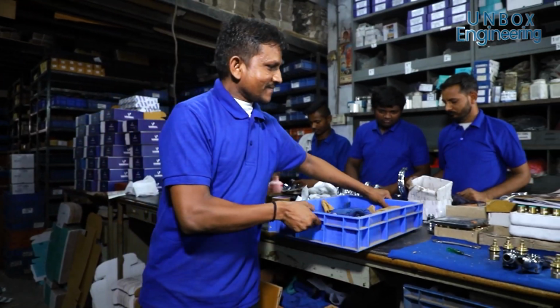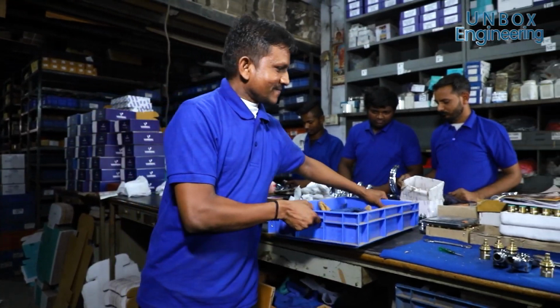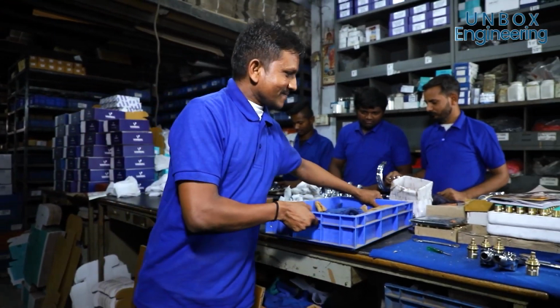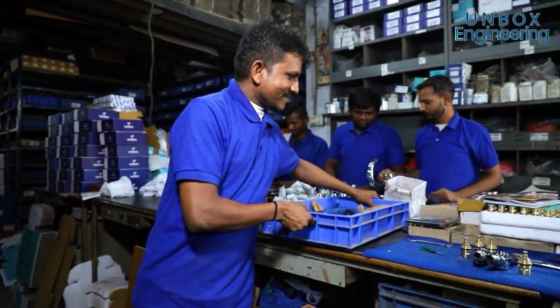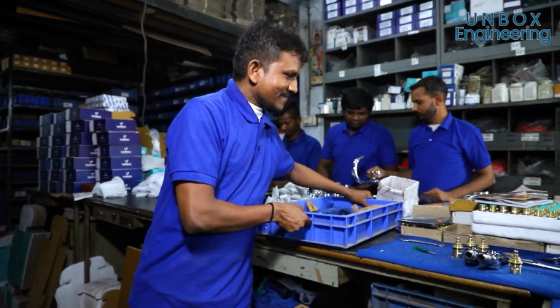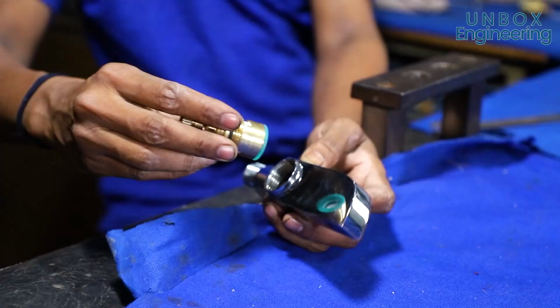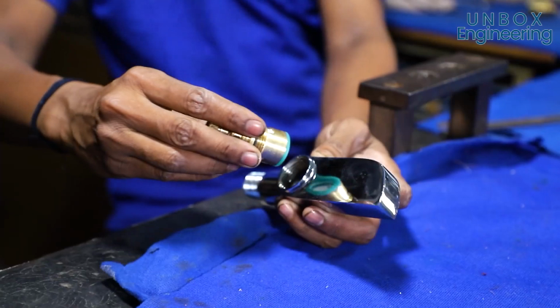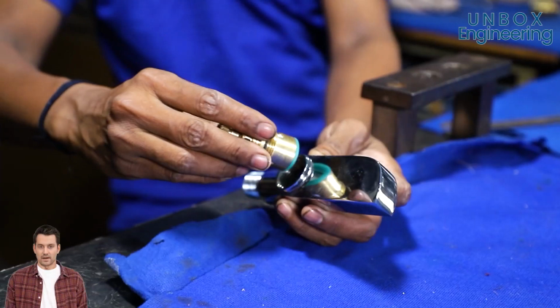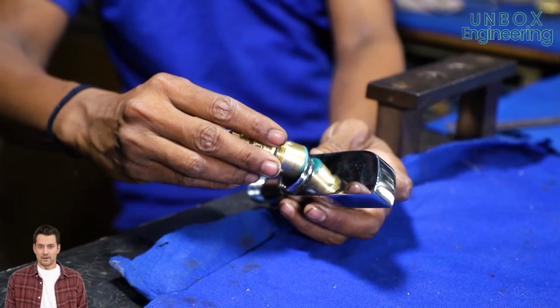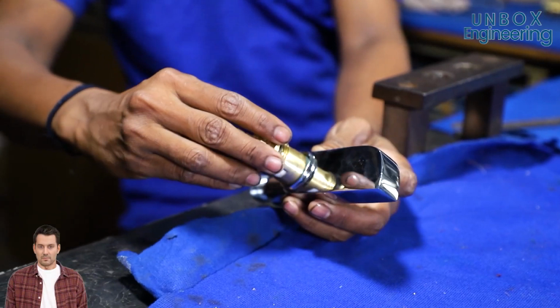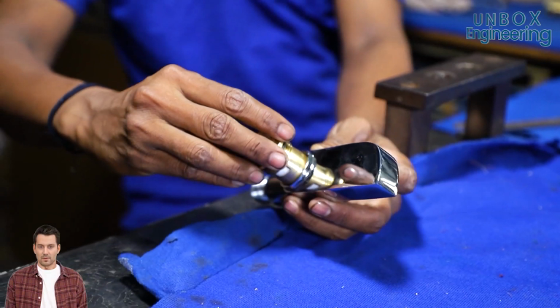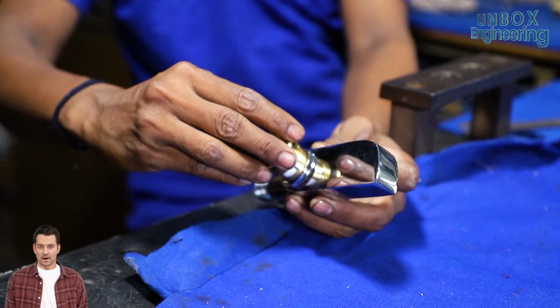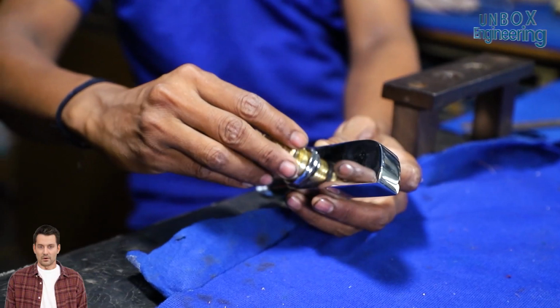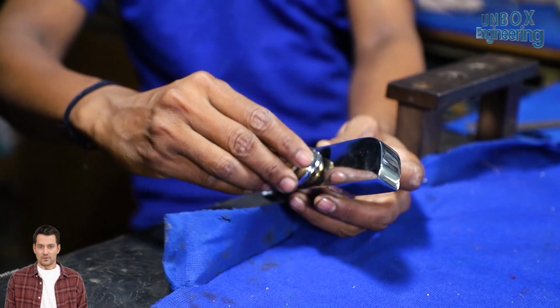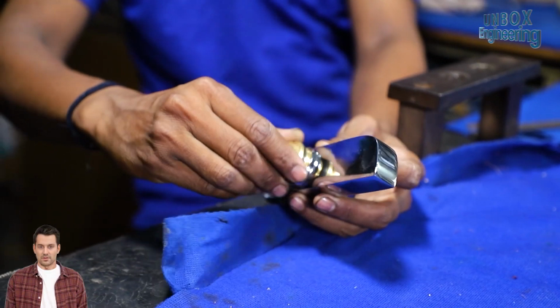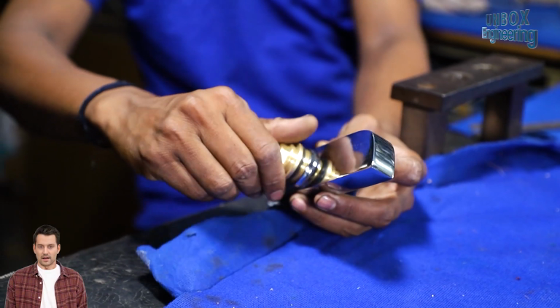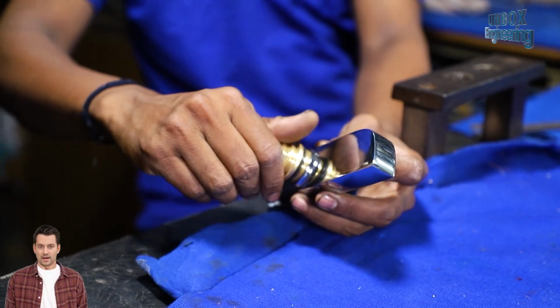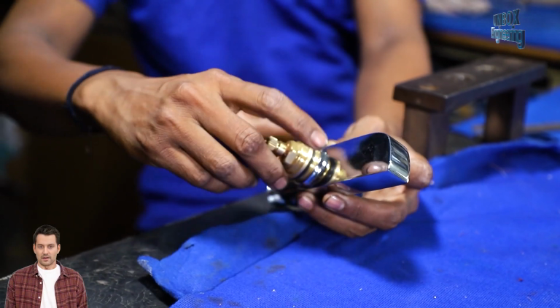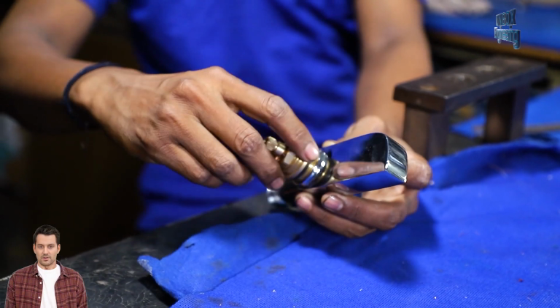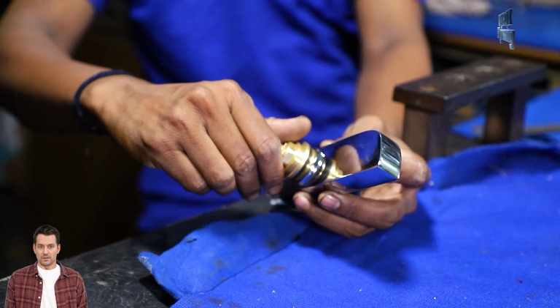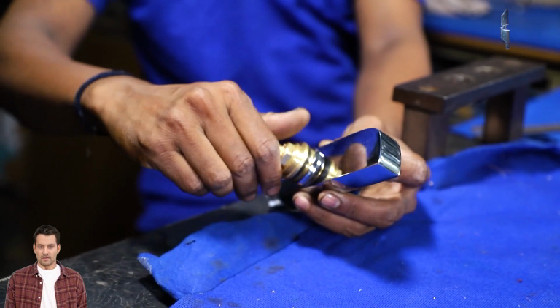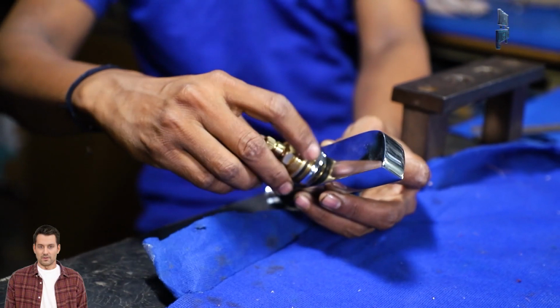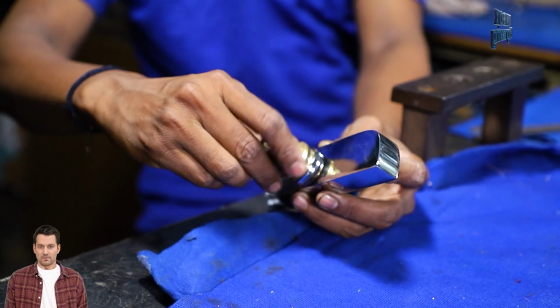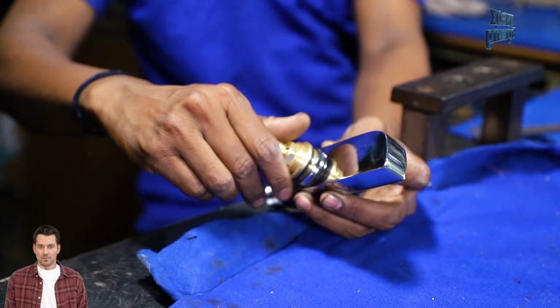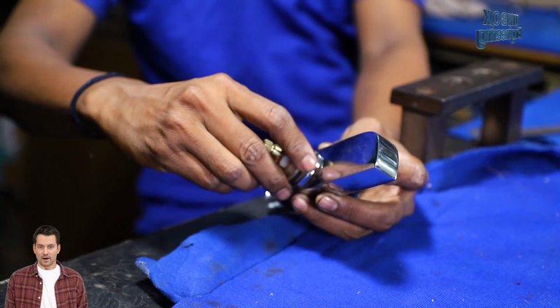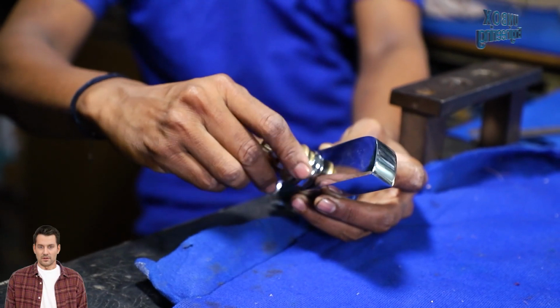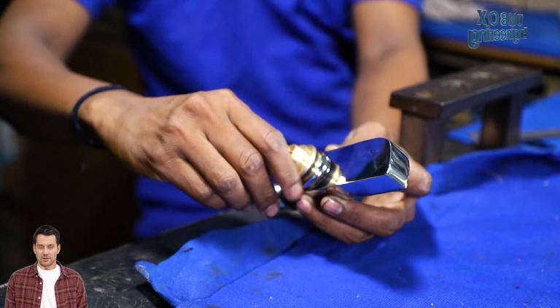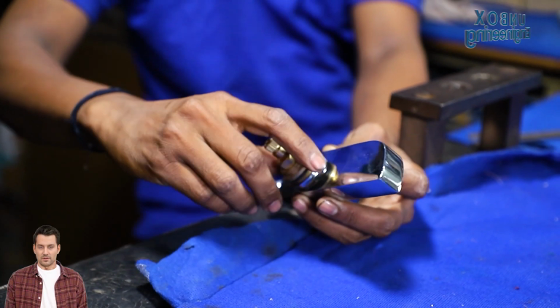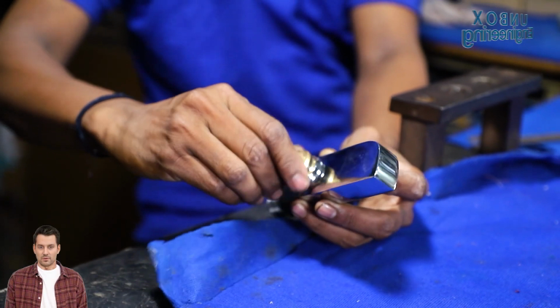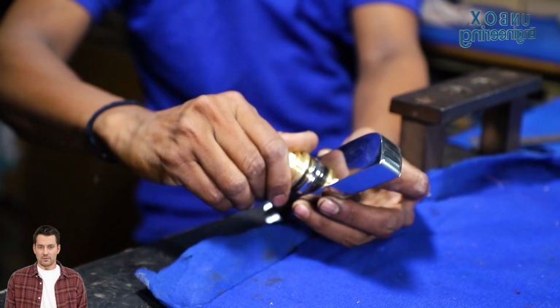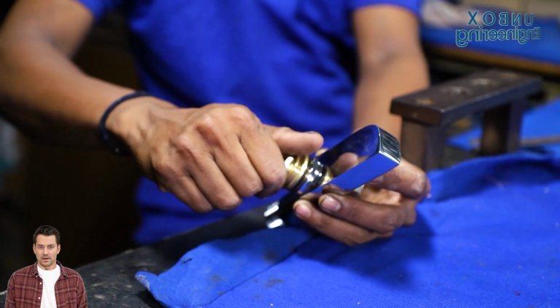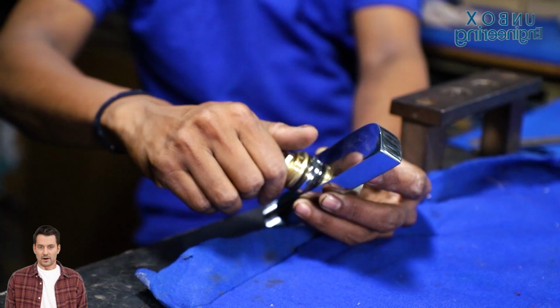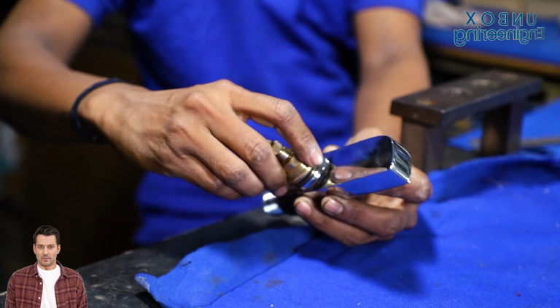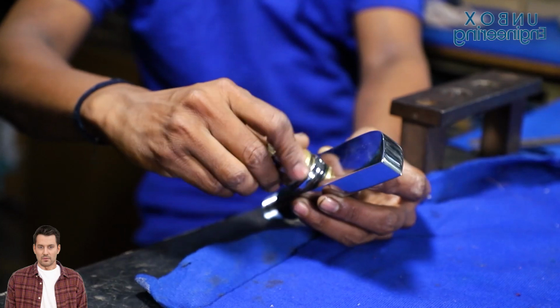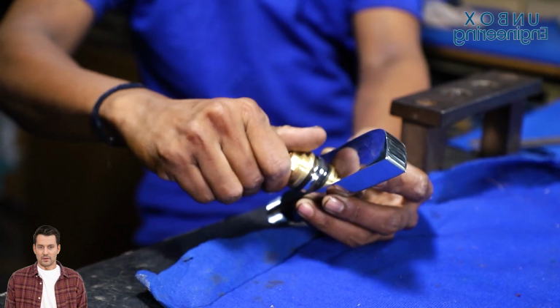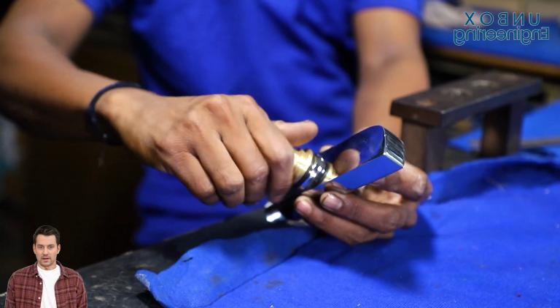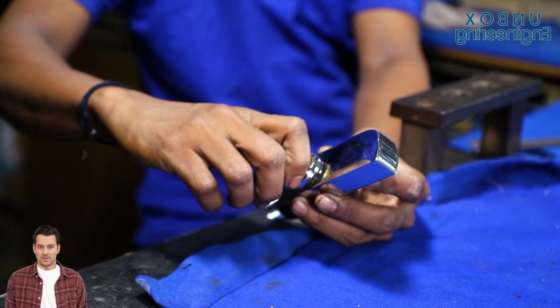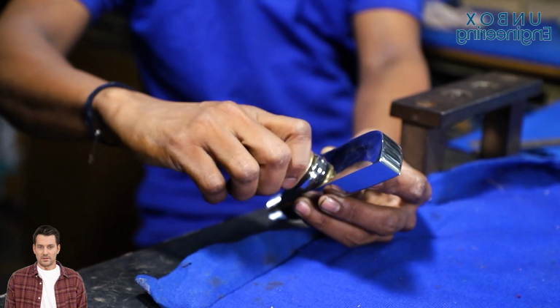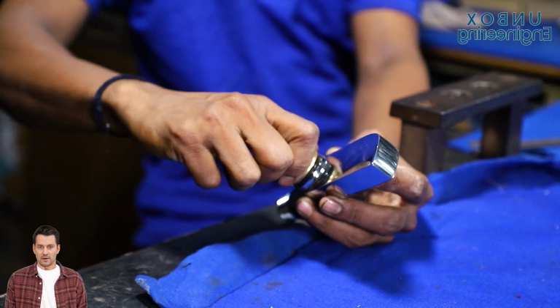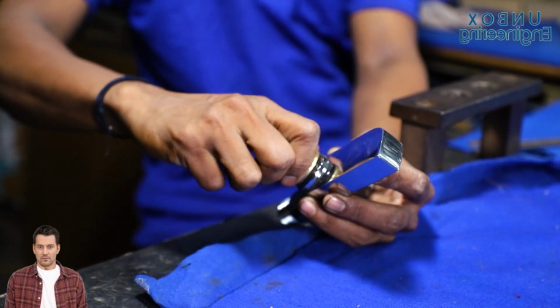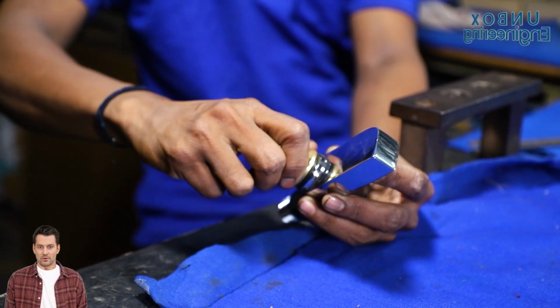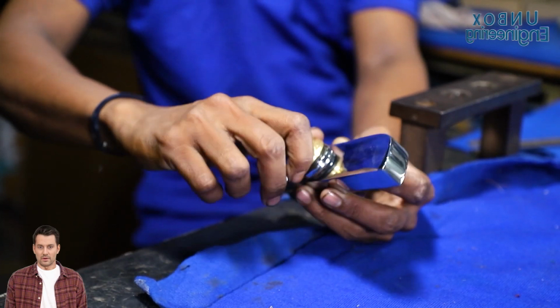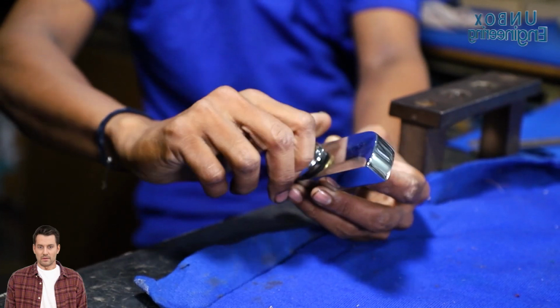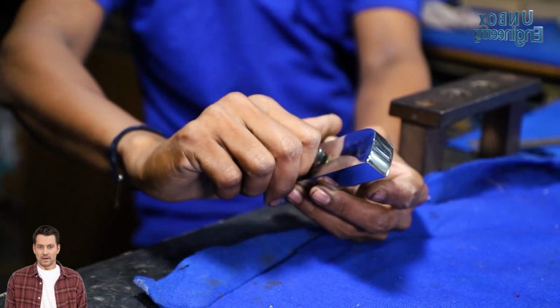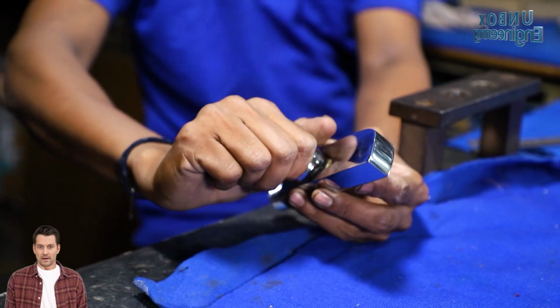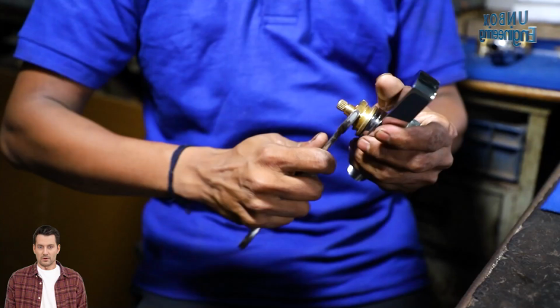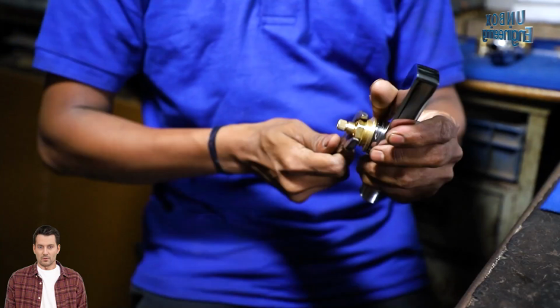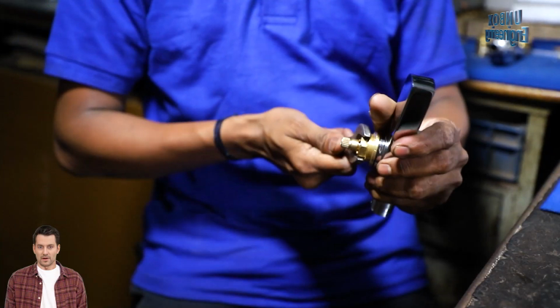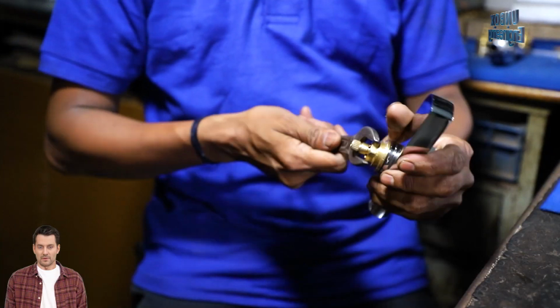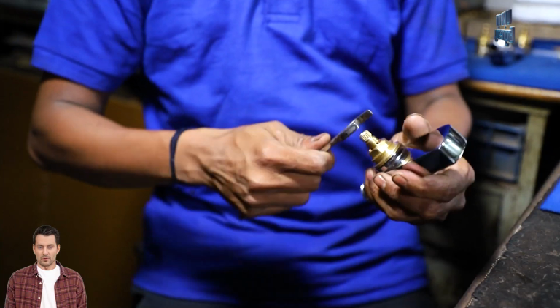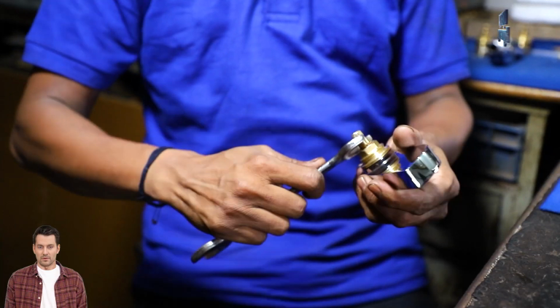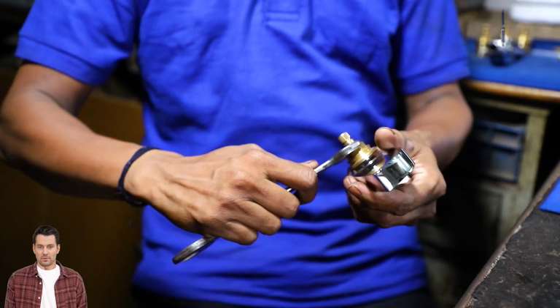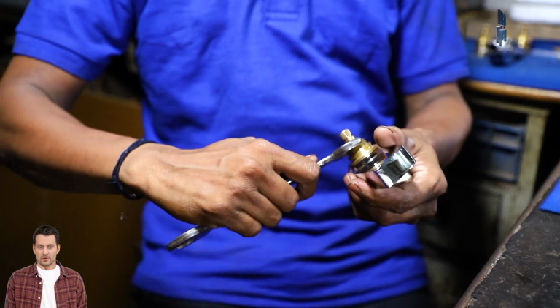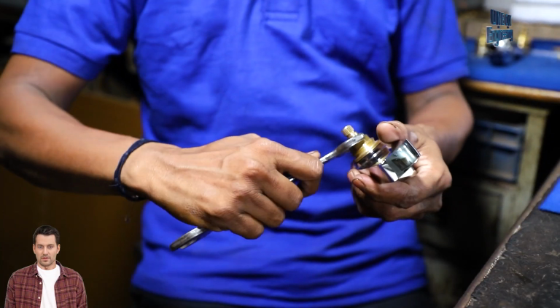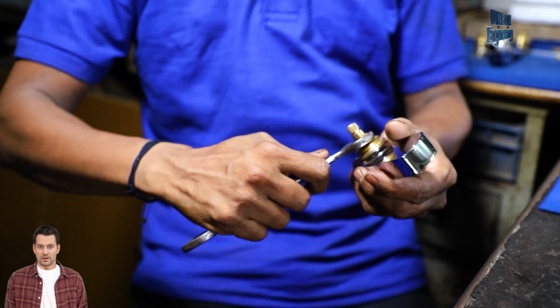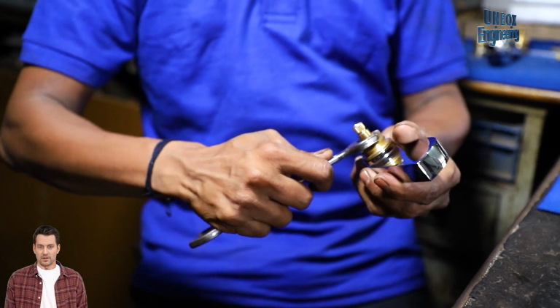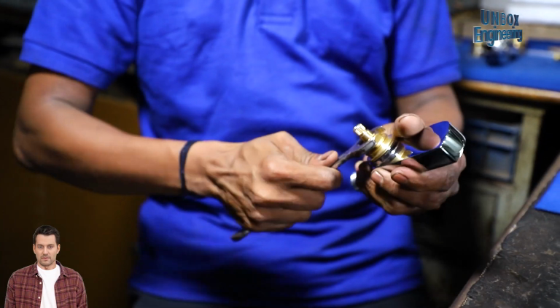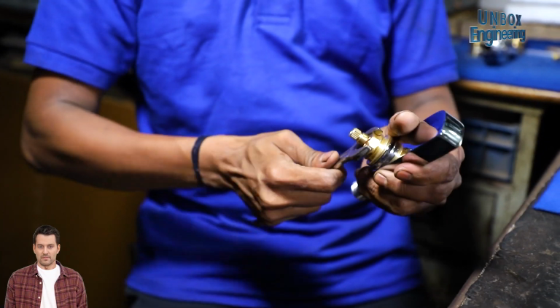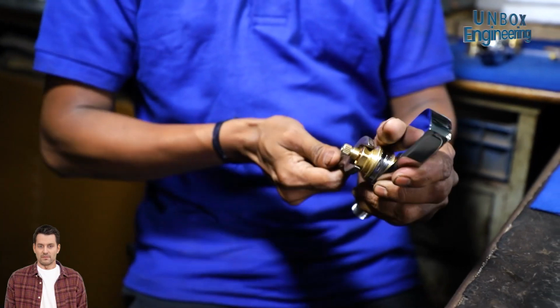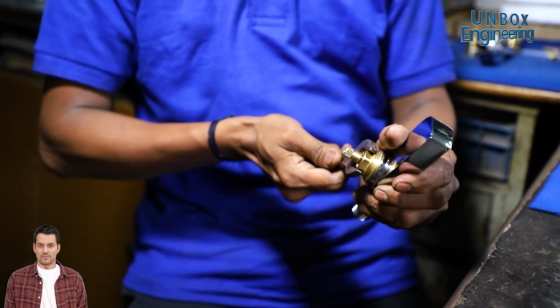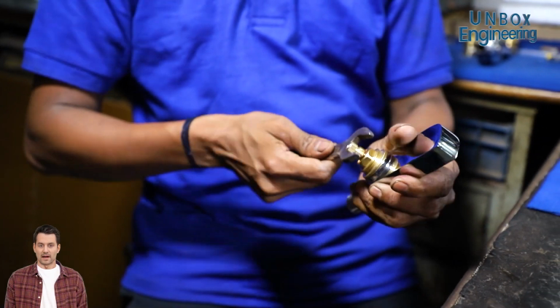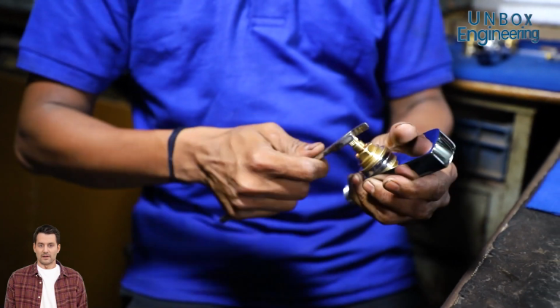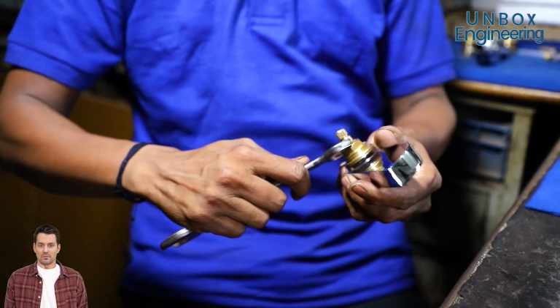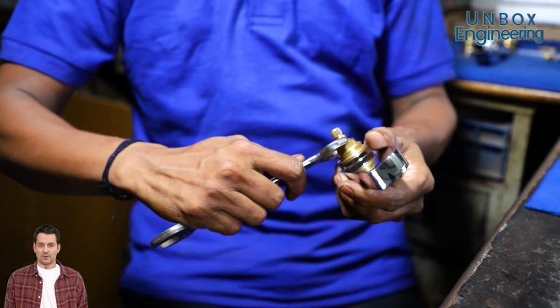In the final stage, the faucets are carefully assembled and cleaned with precision manually.